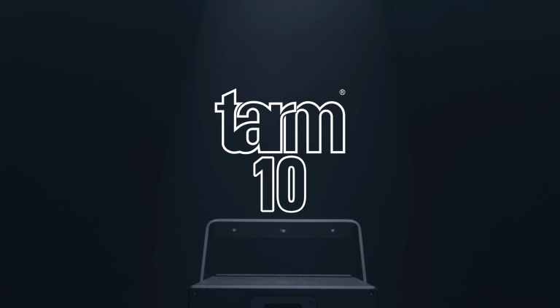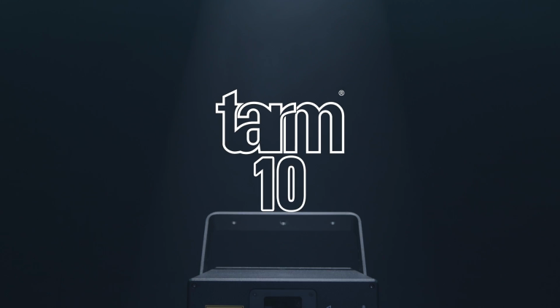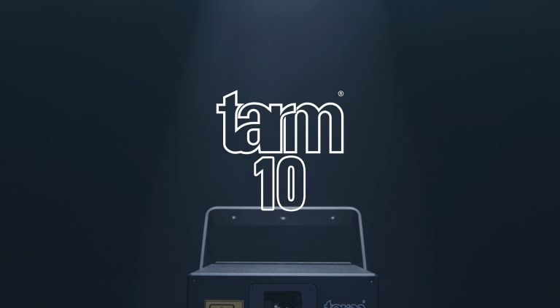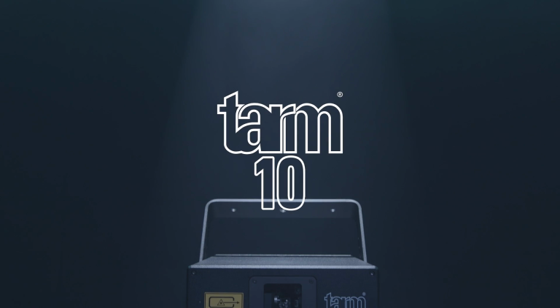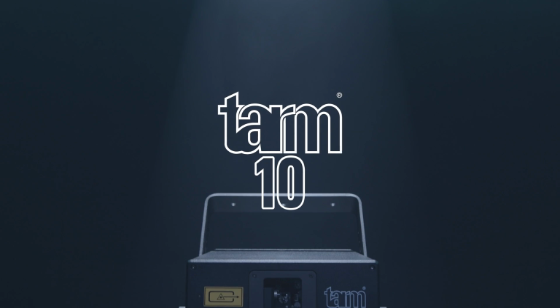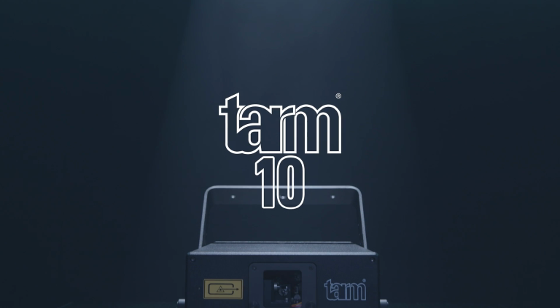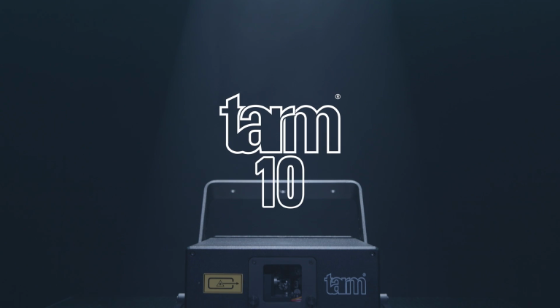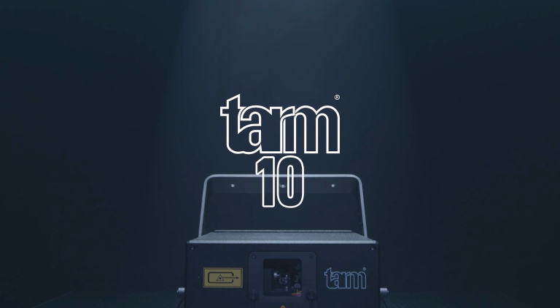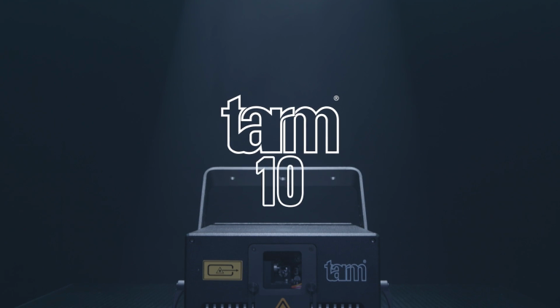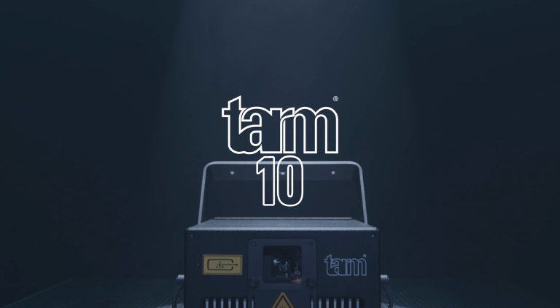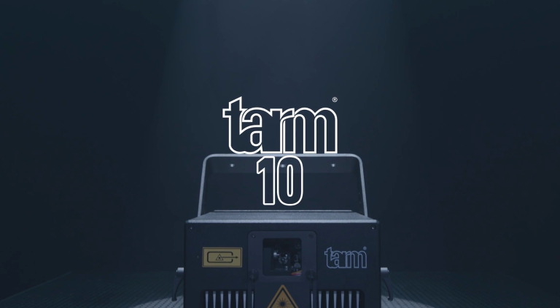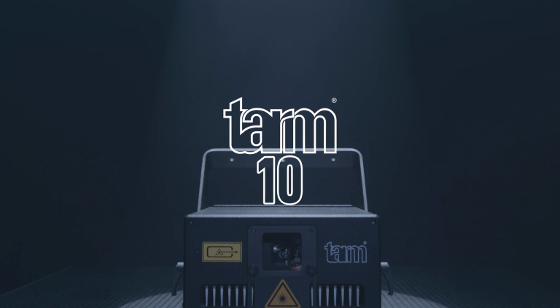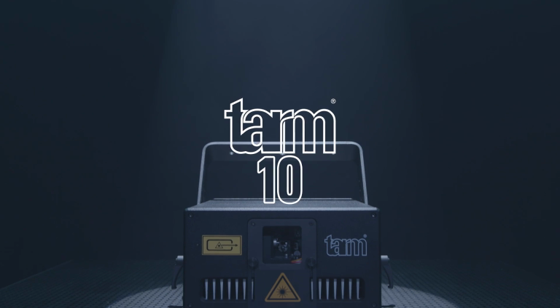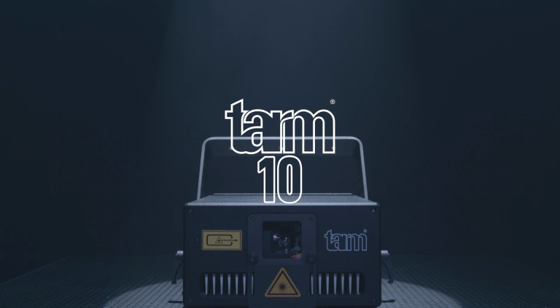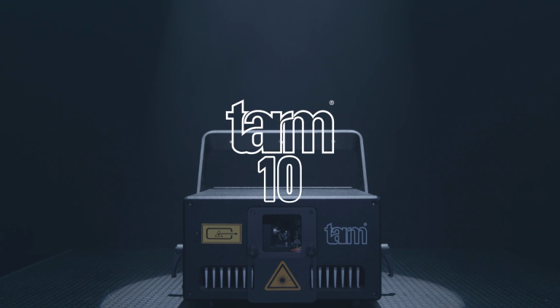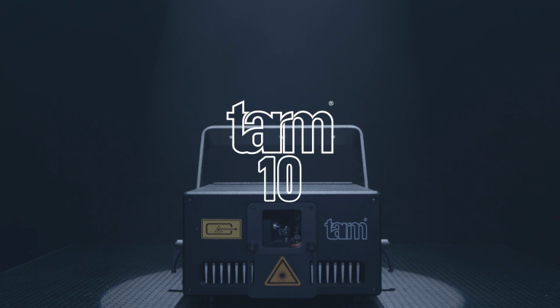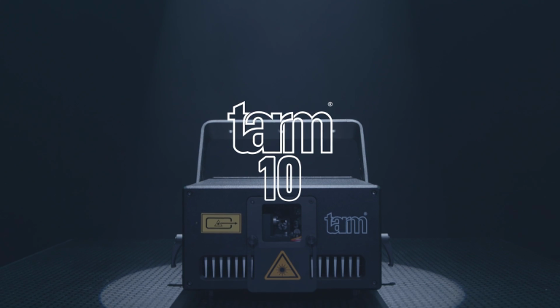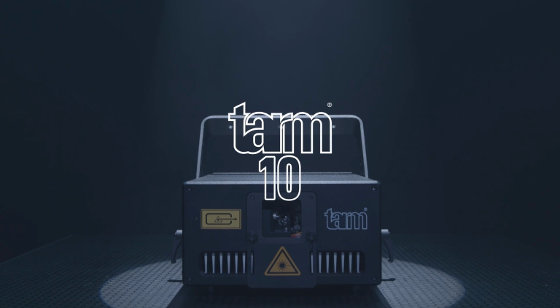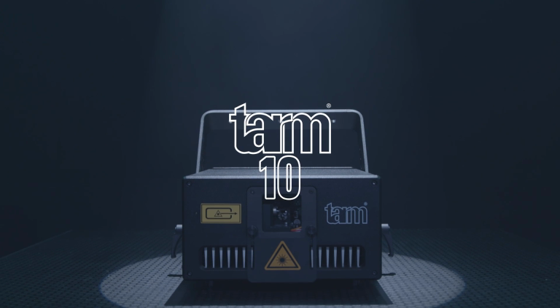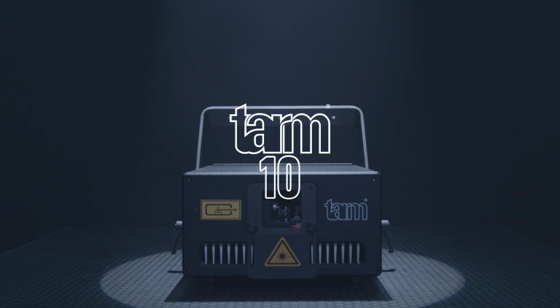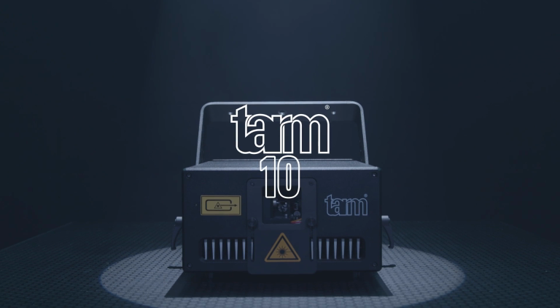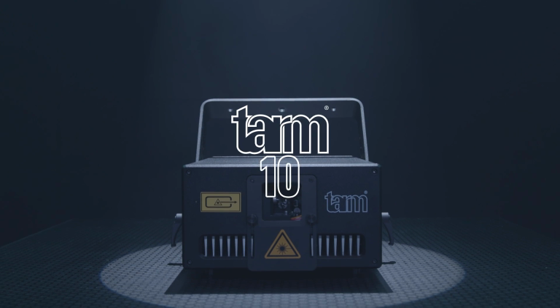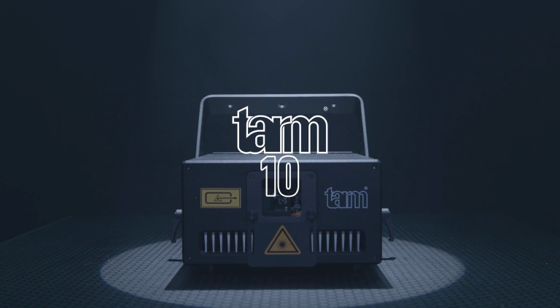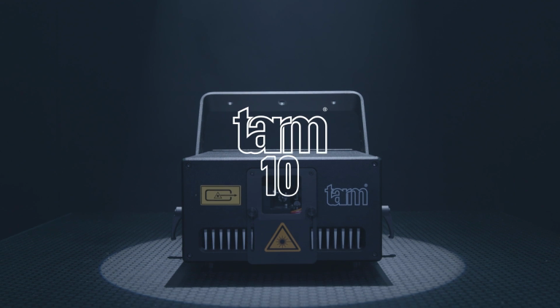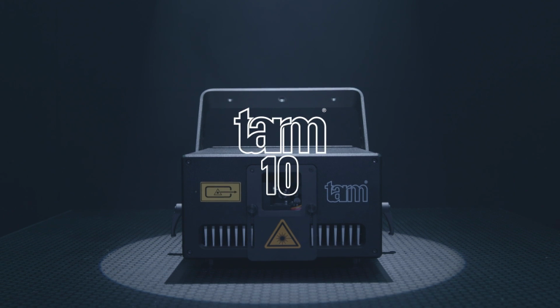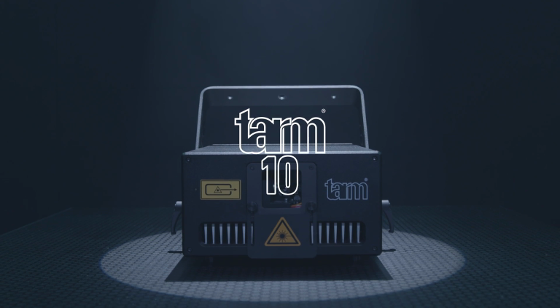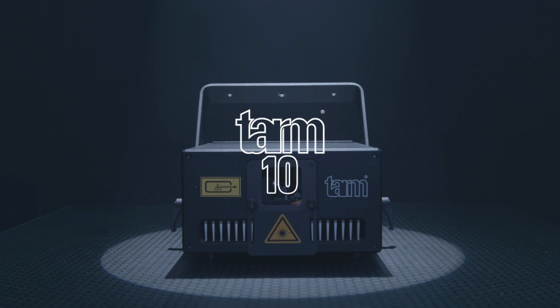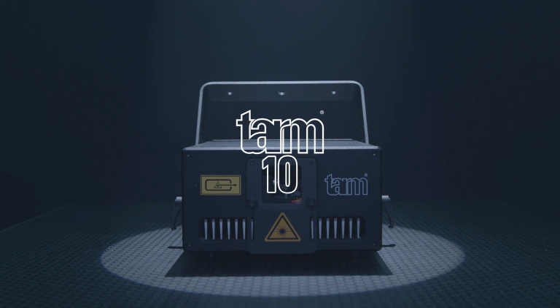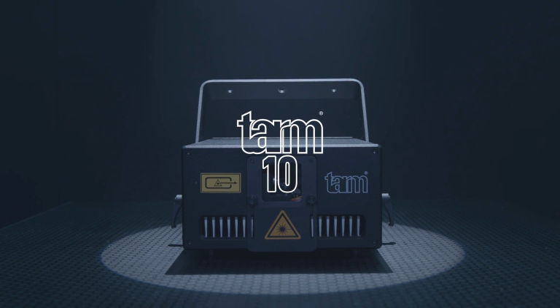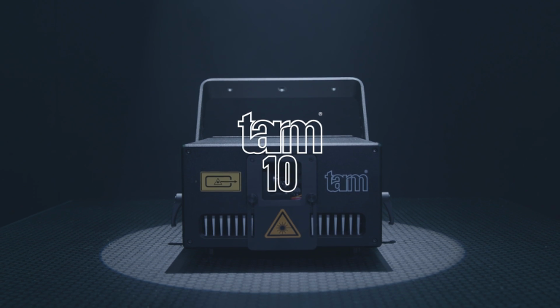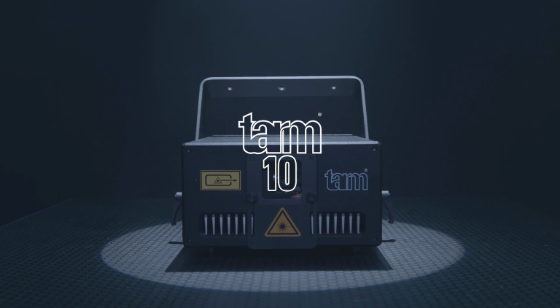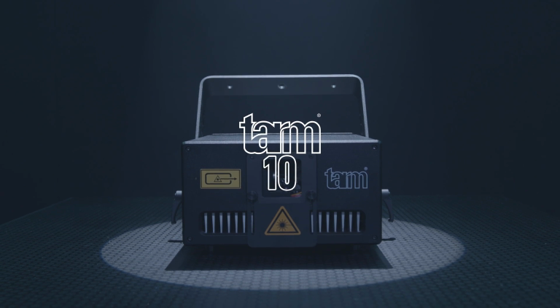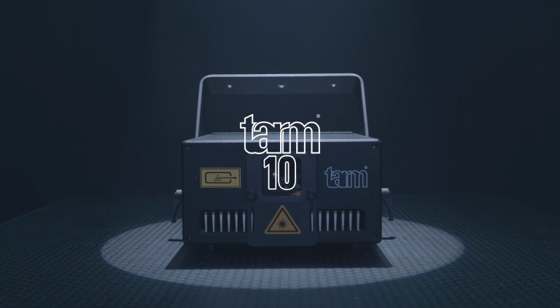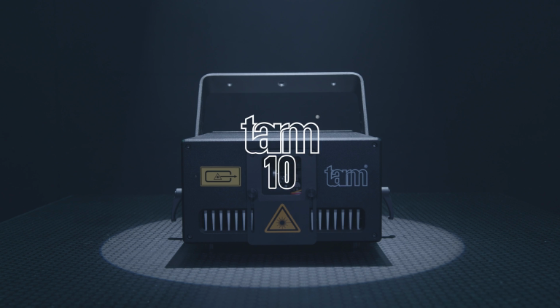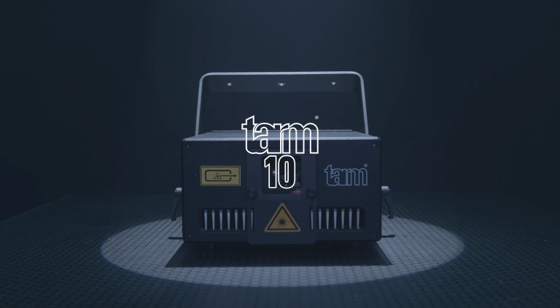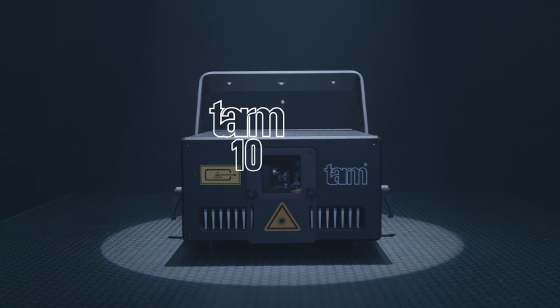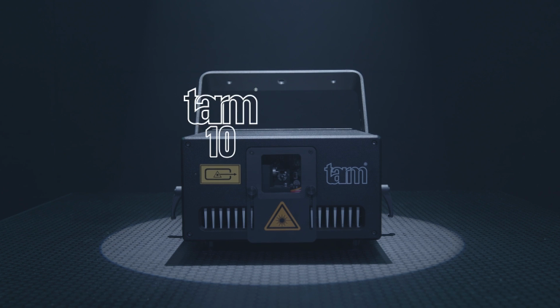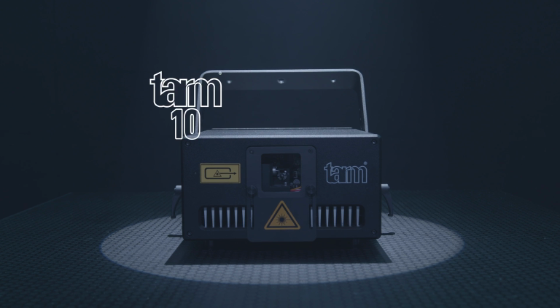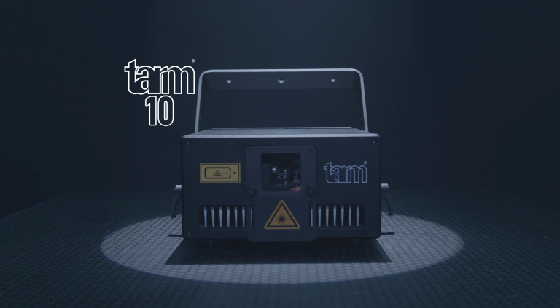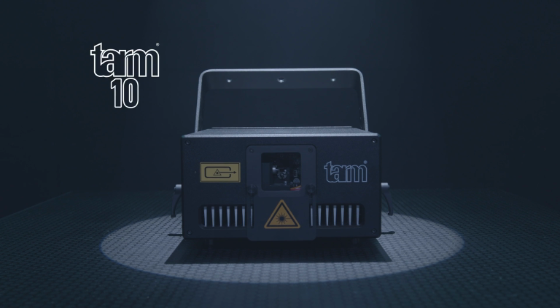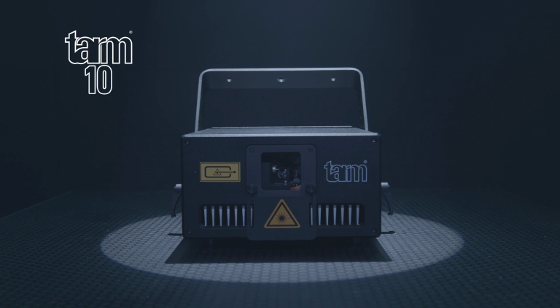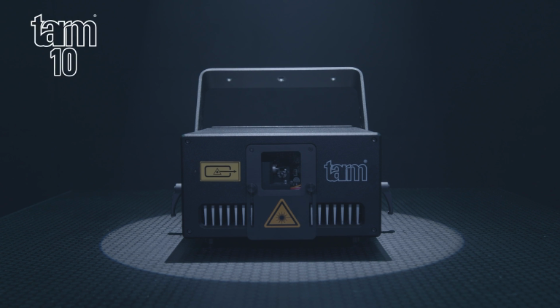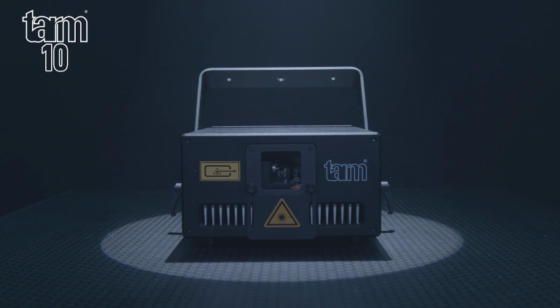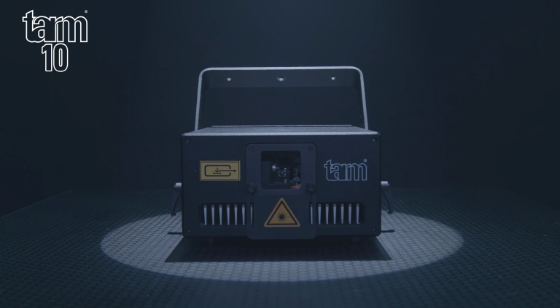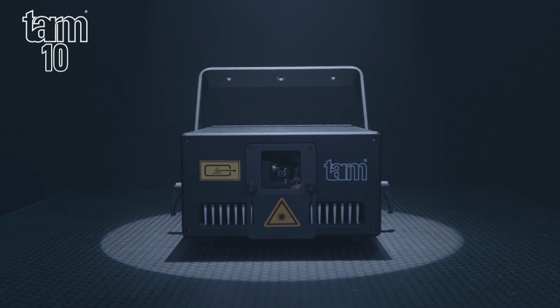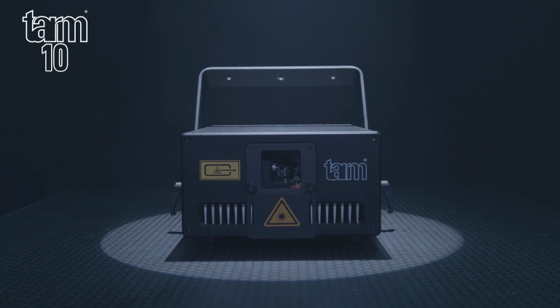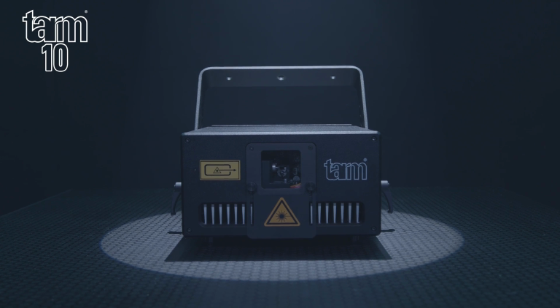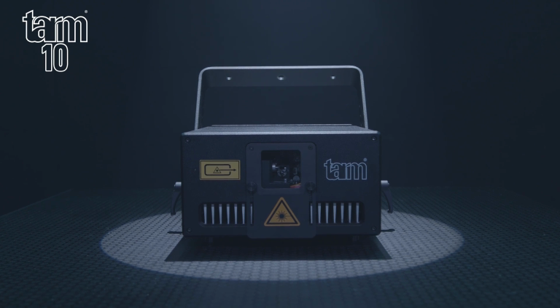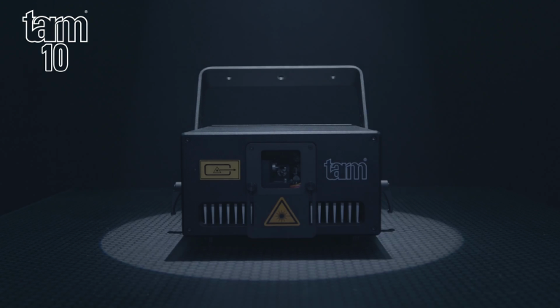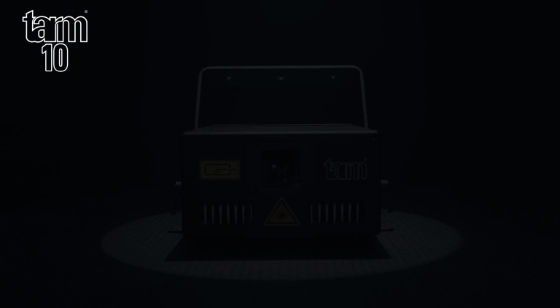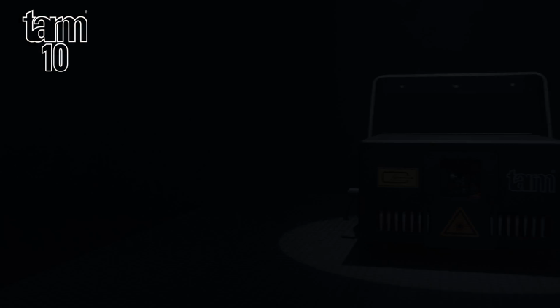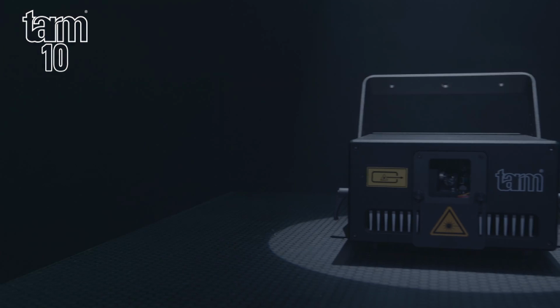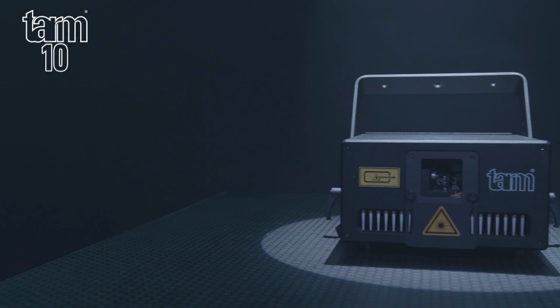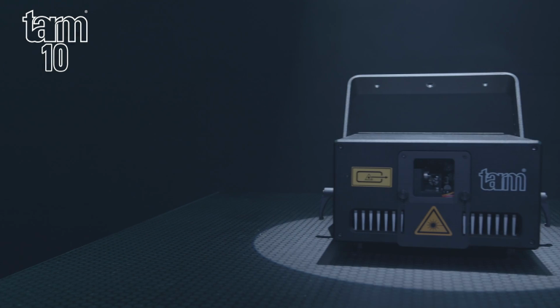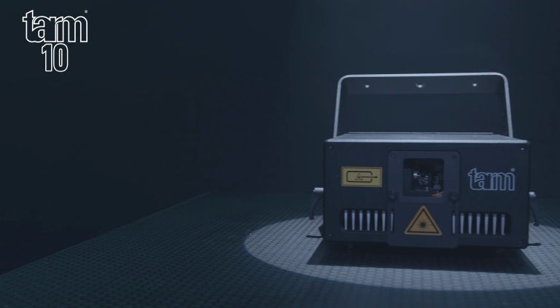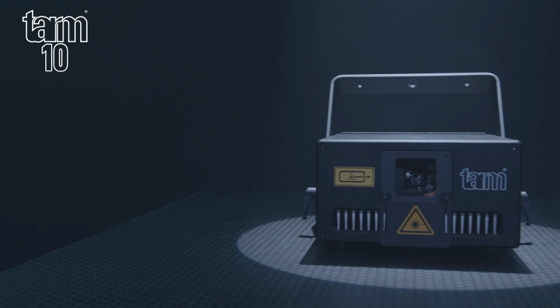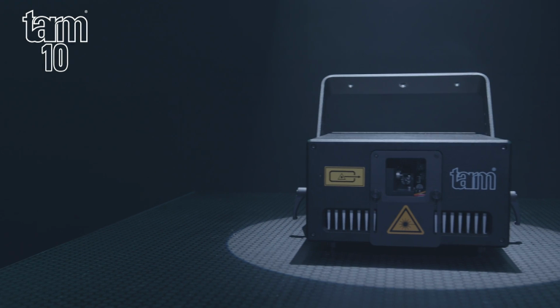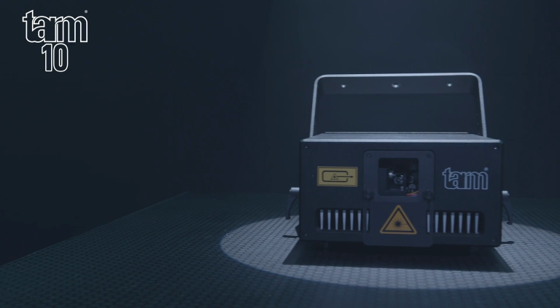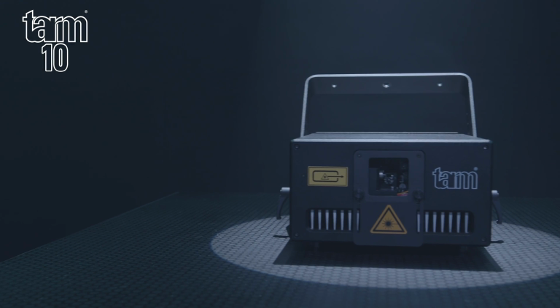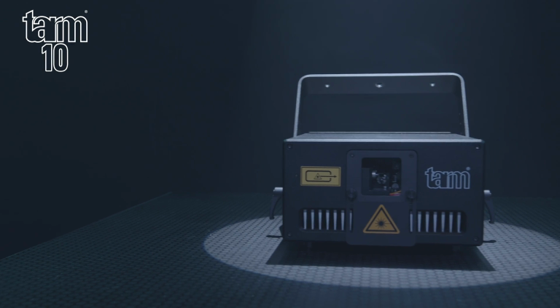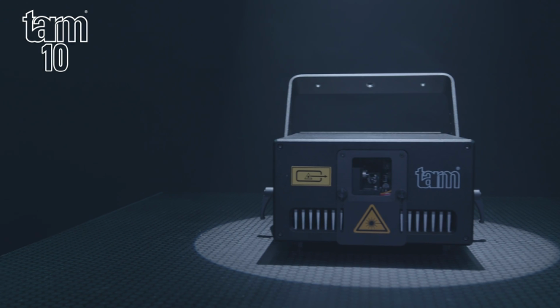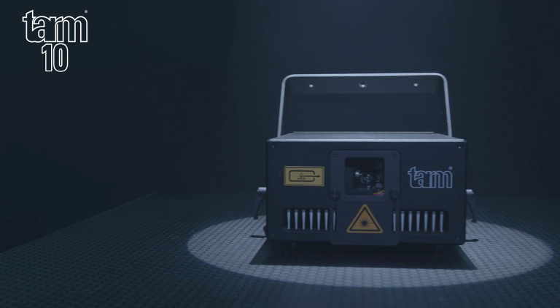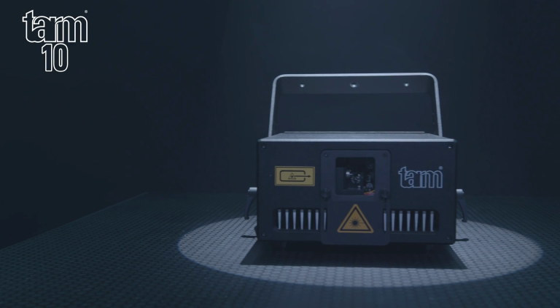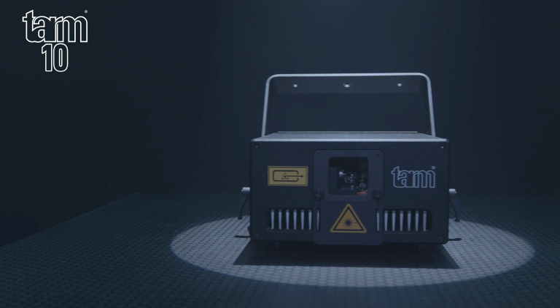Introducing the TARM-10. The TARM-10 is a high-end show laser with full analog modulation and RGB color mixing.